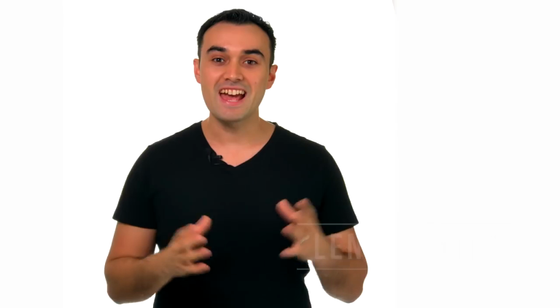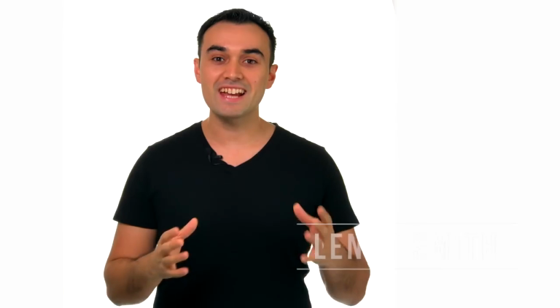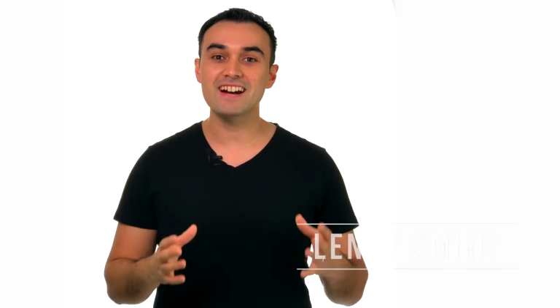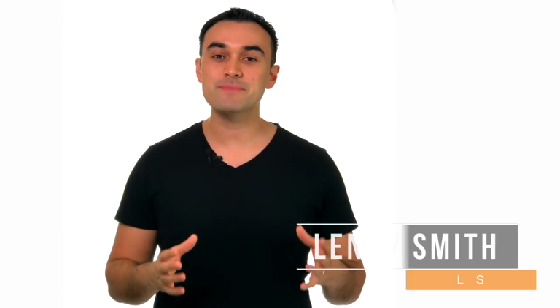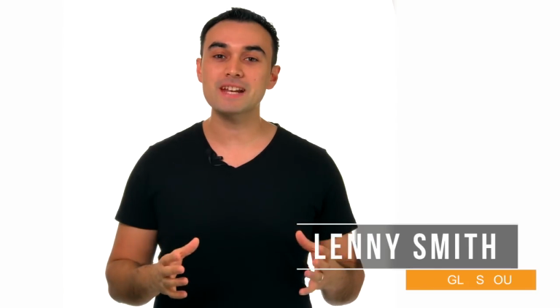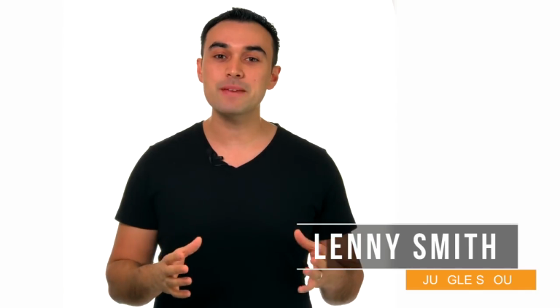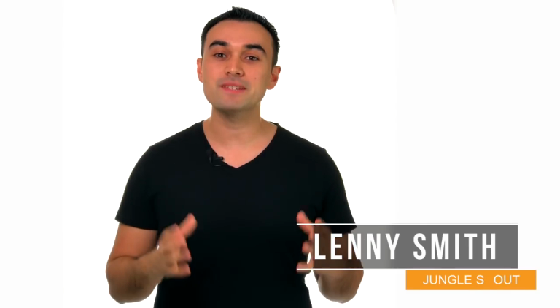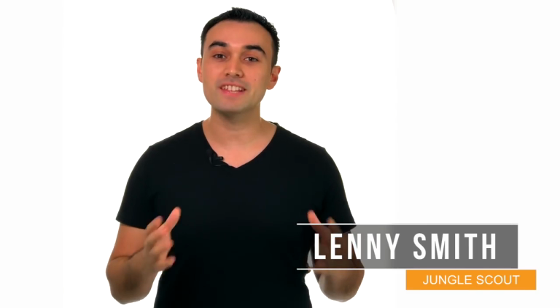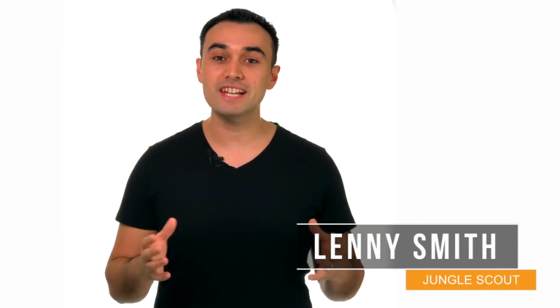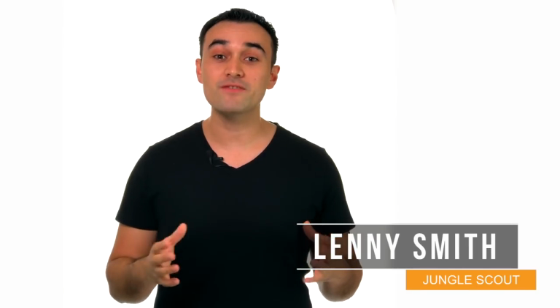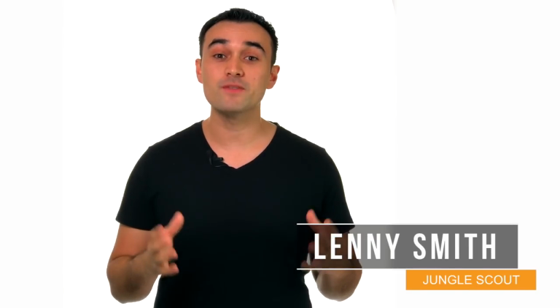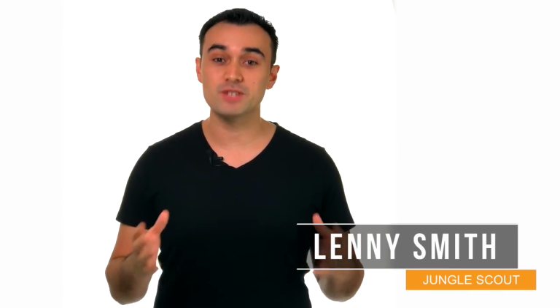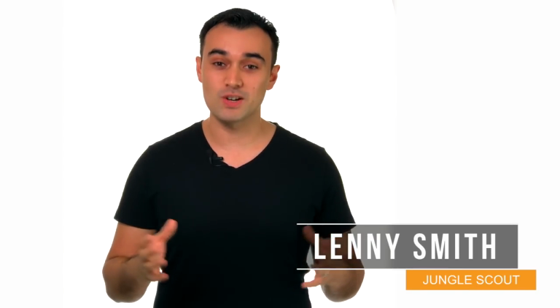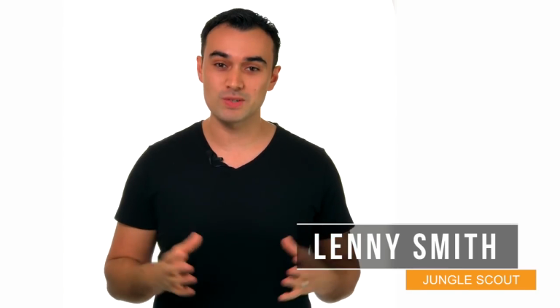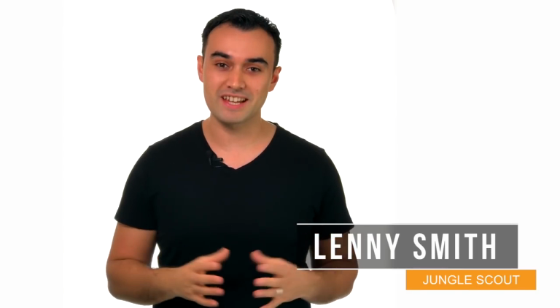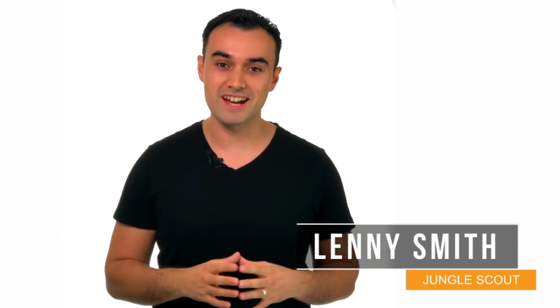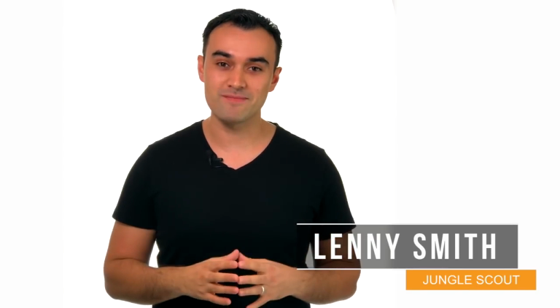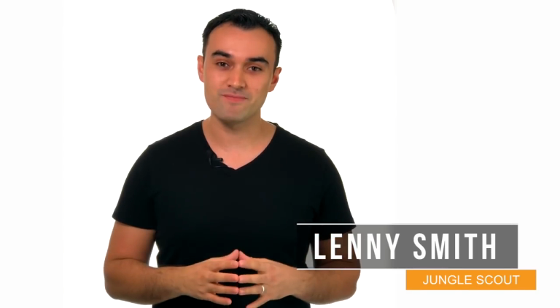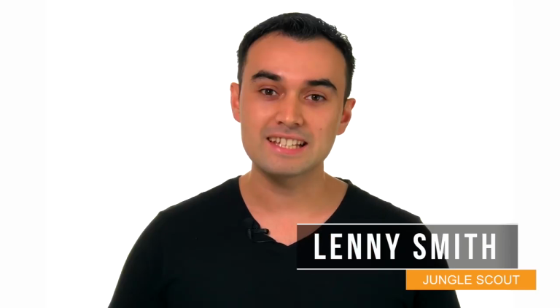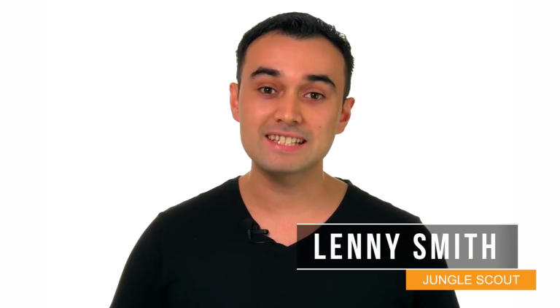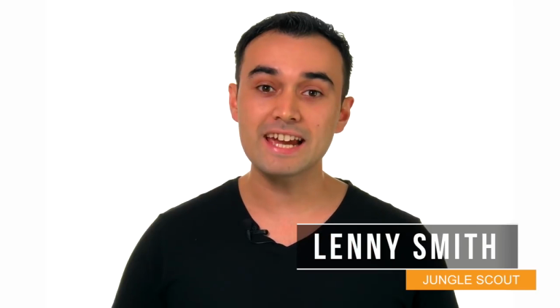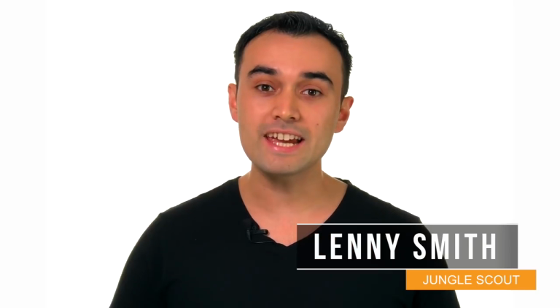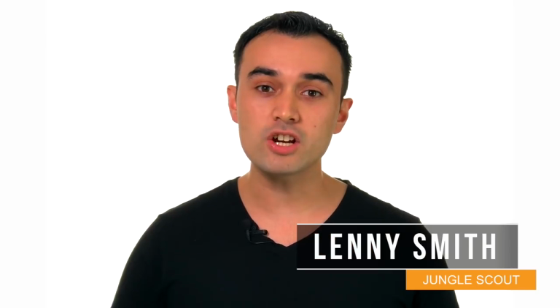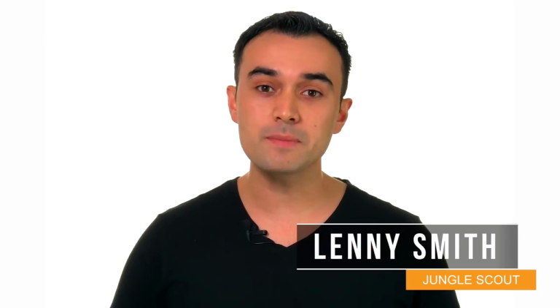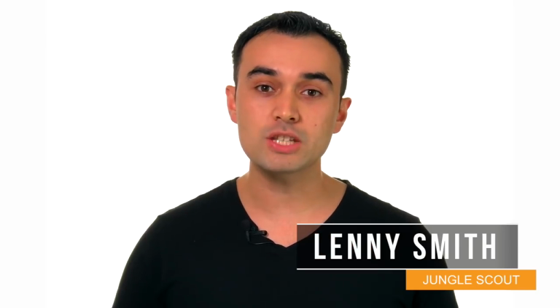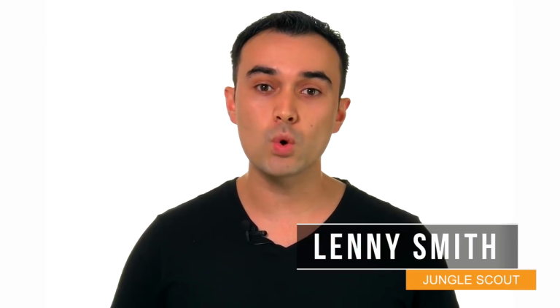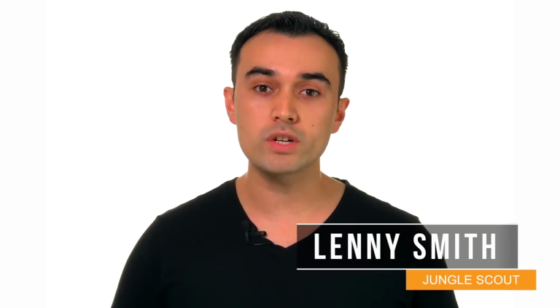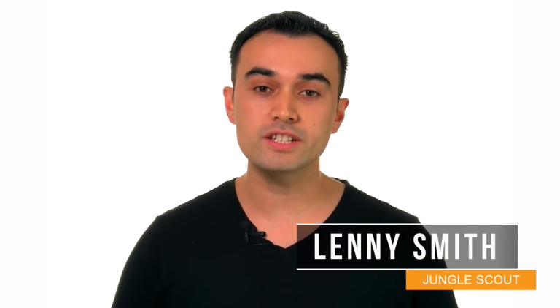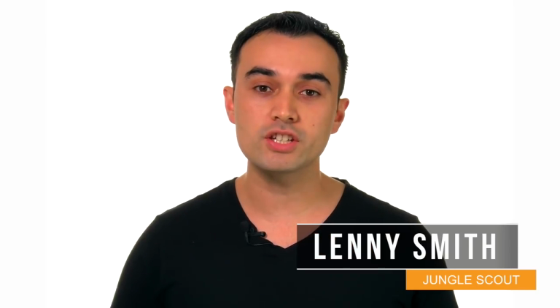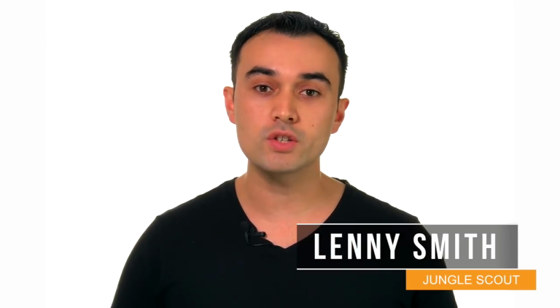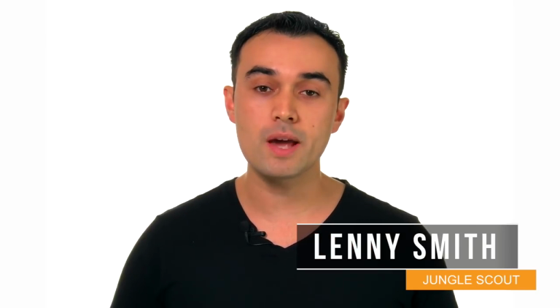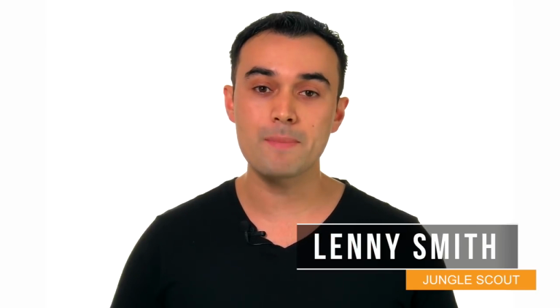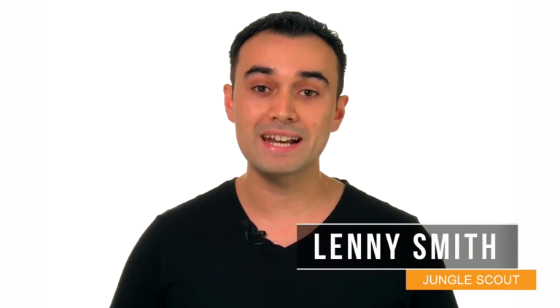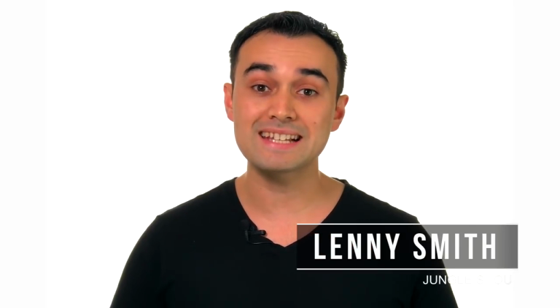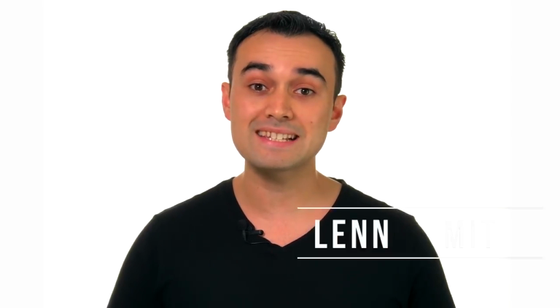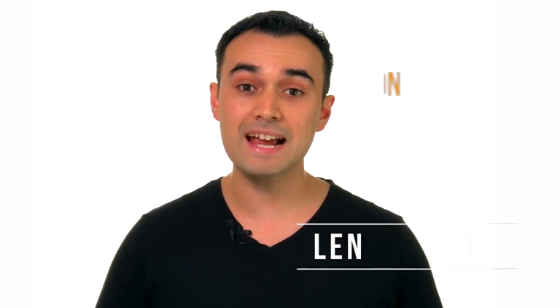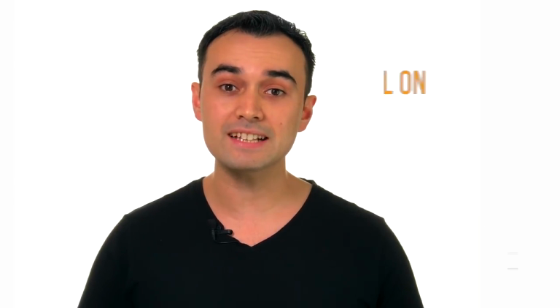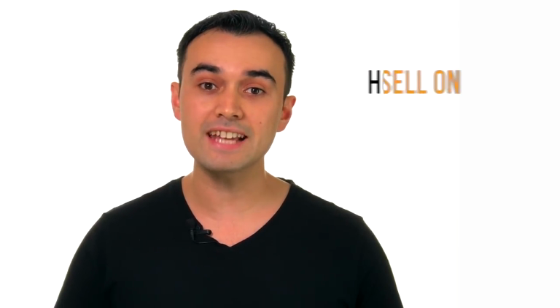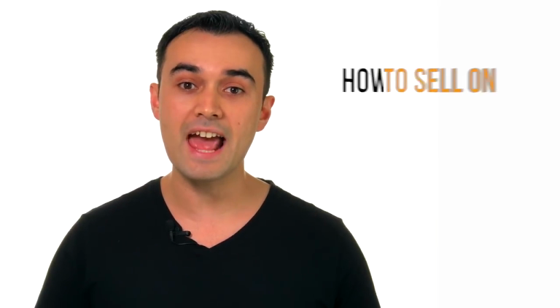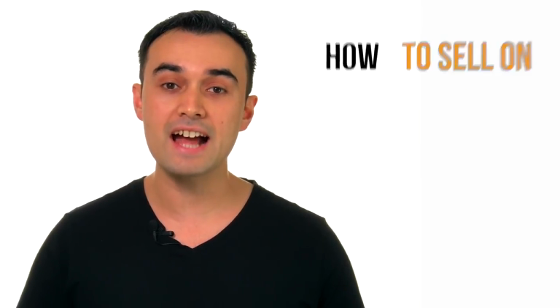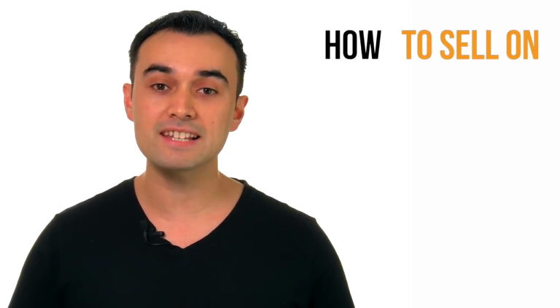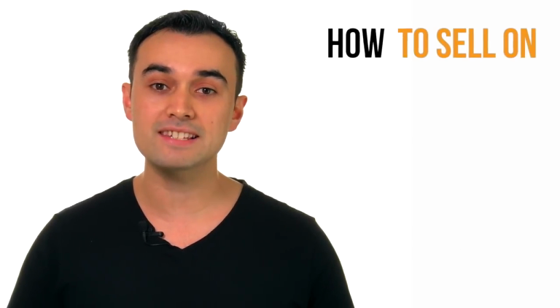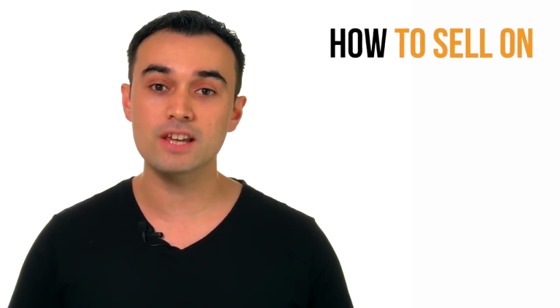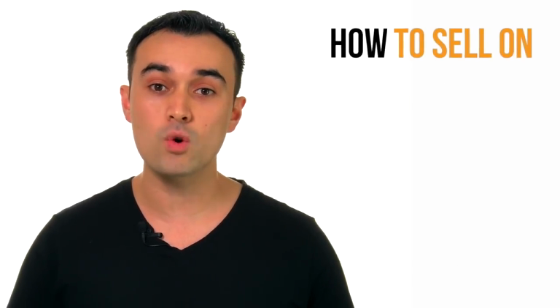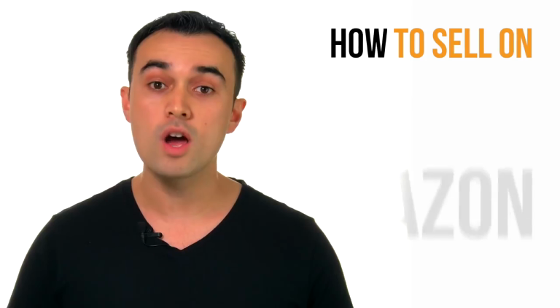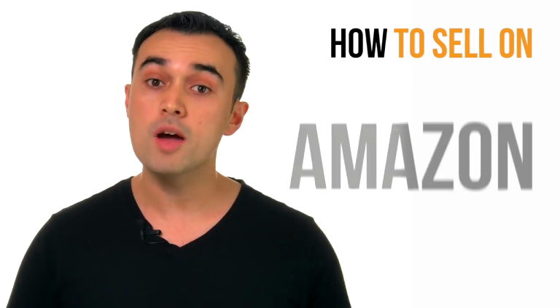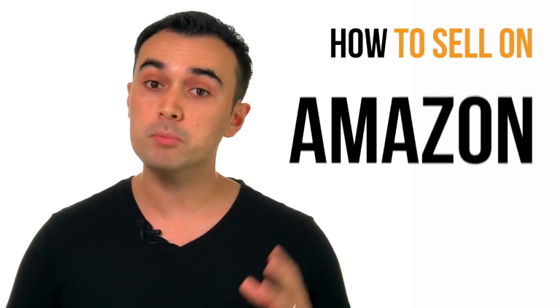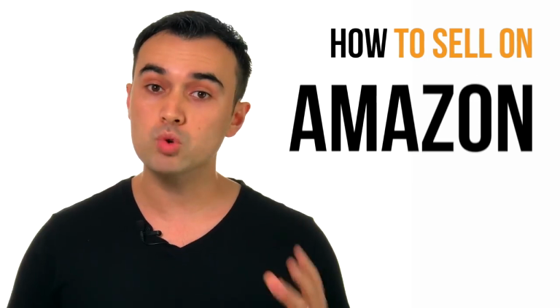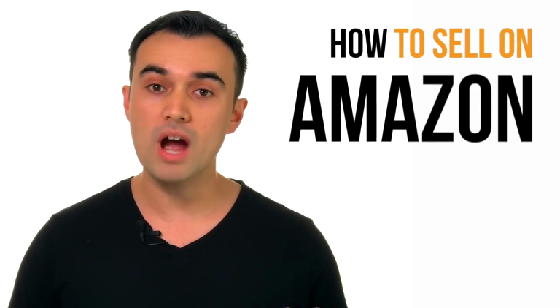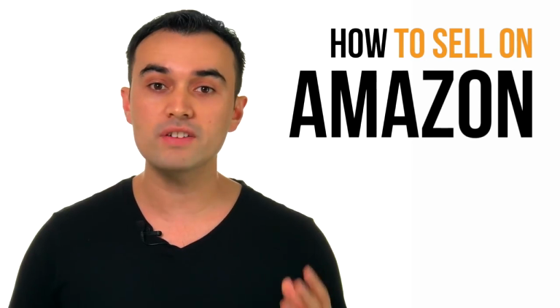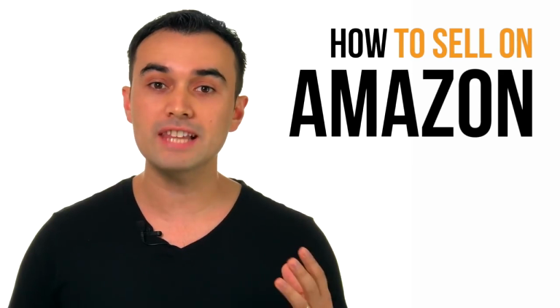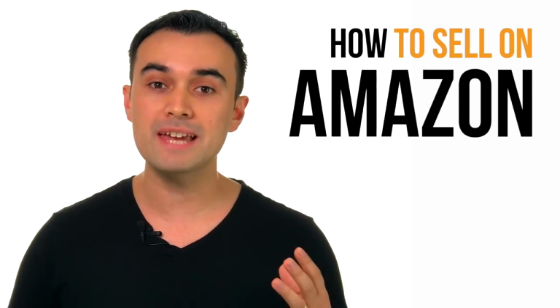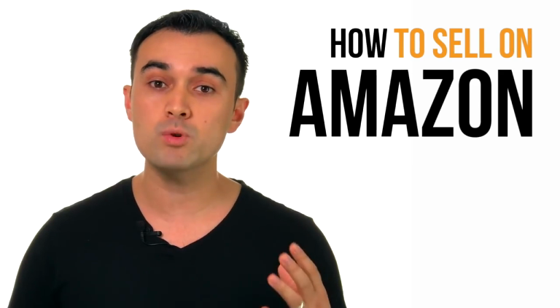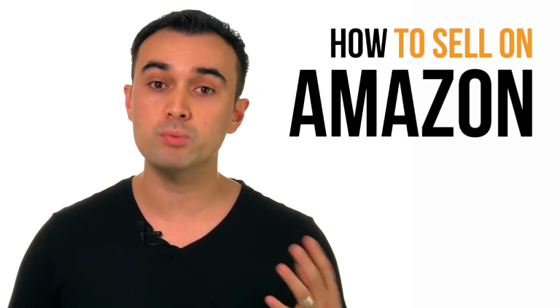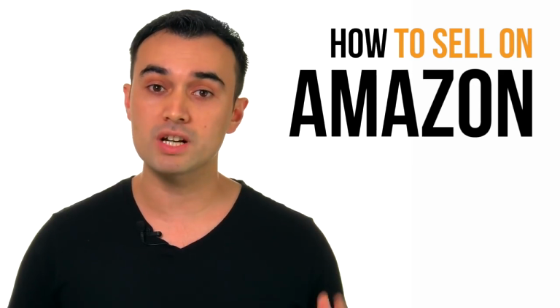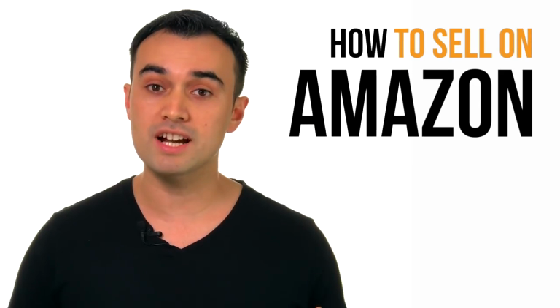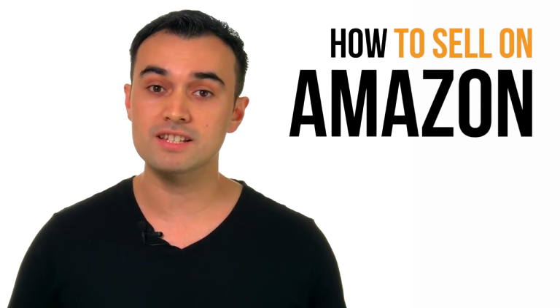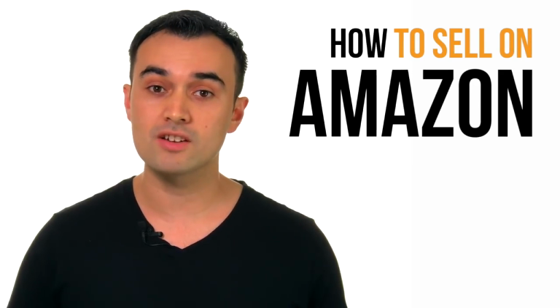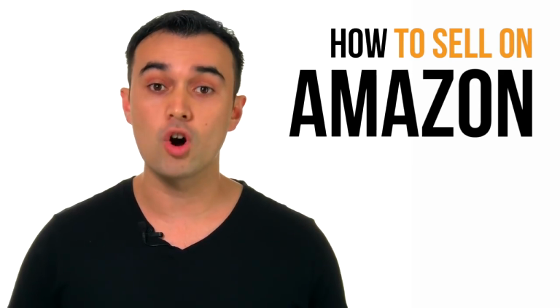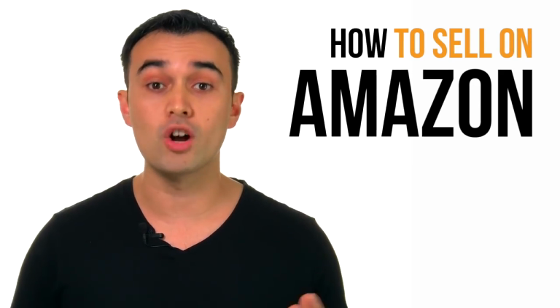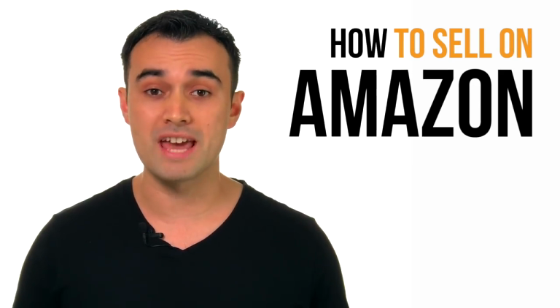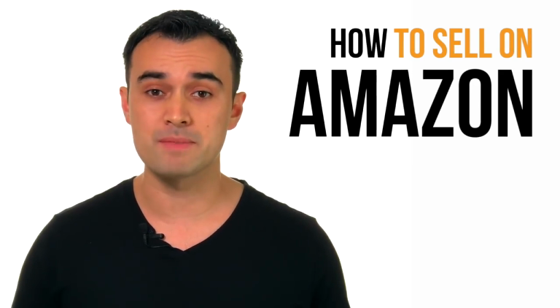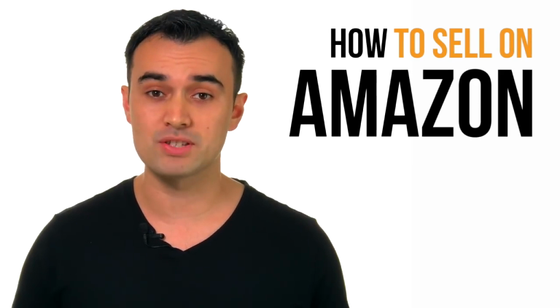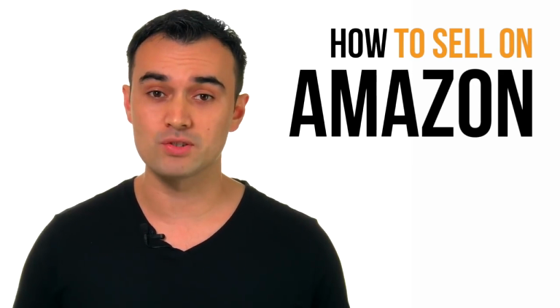Hey guys, my name is Lenny from Jungle Scout. Today I'm going to be talking to you about exactly how to sell private label products on Amazon.